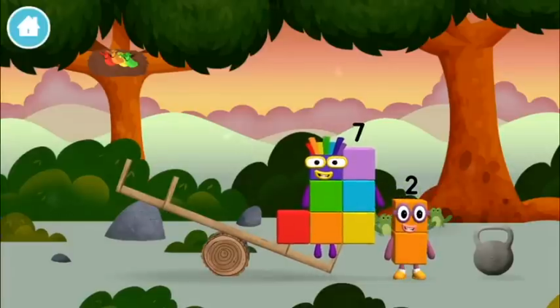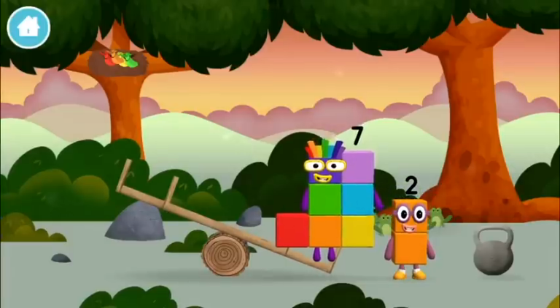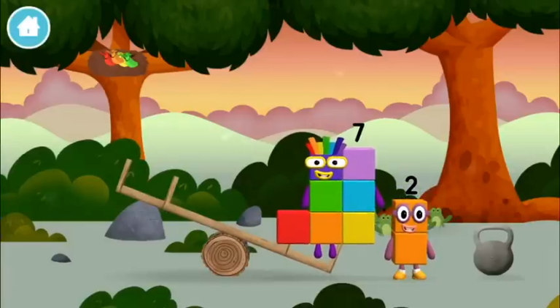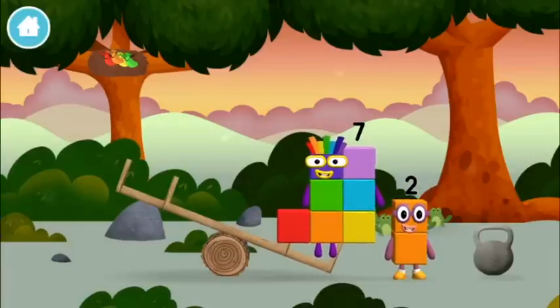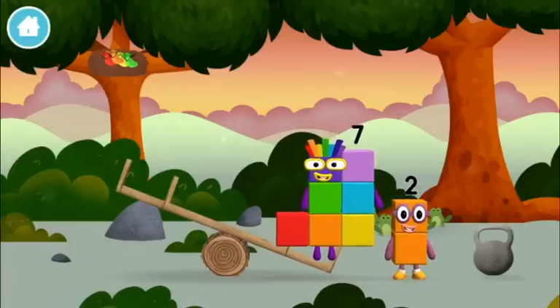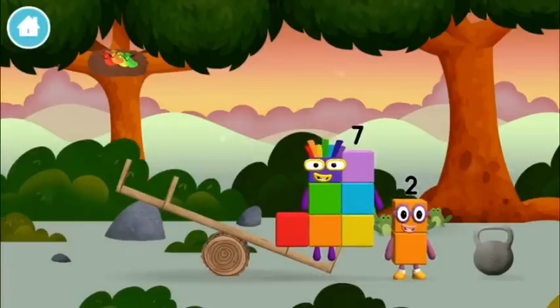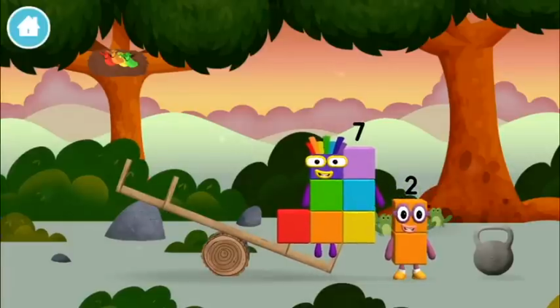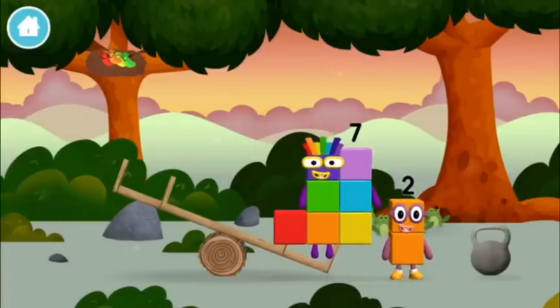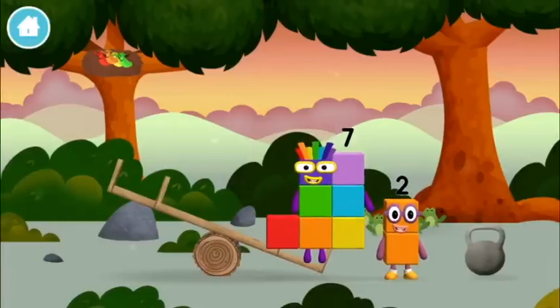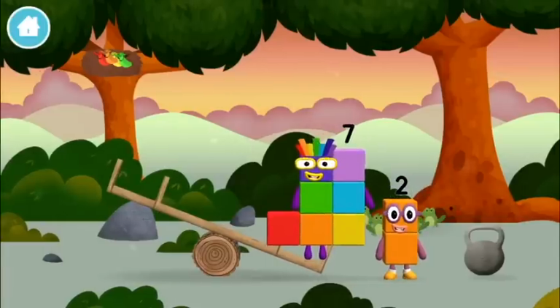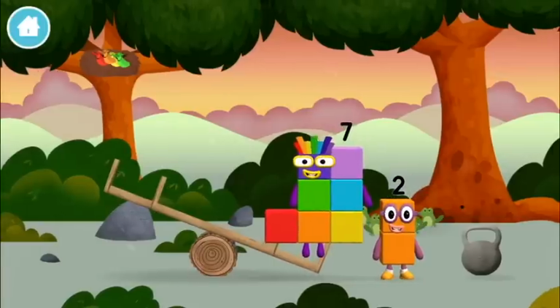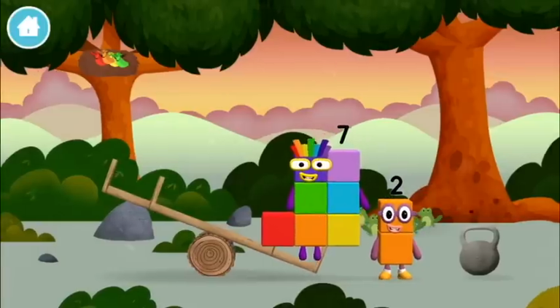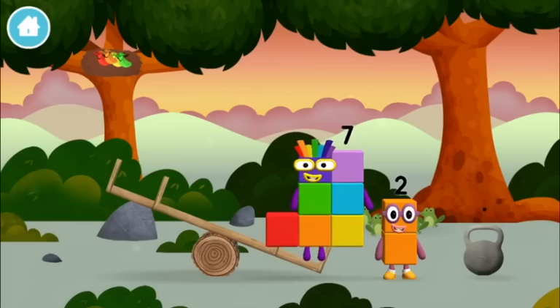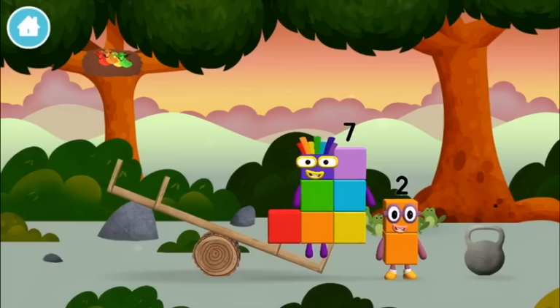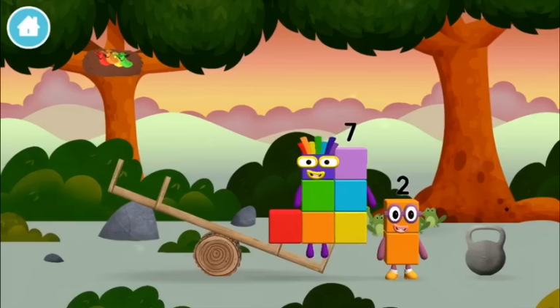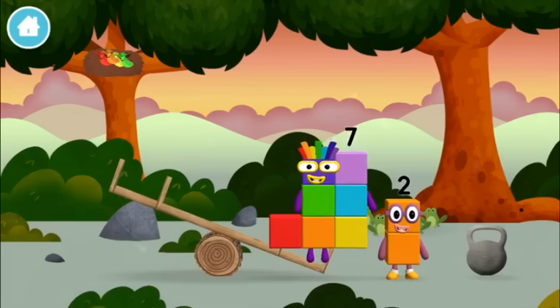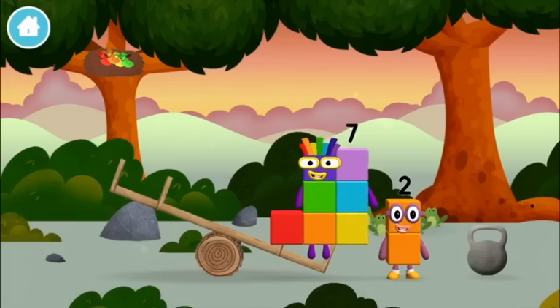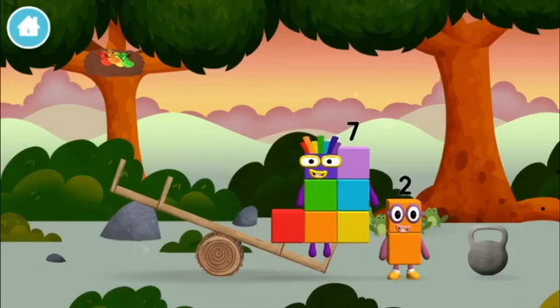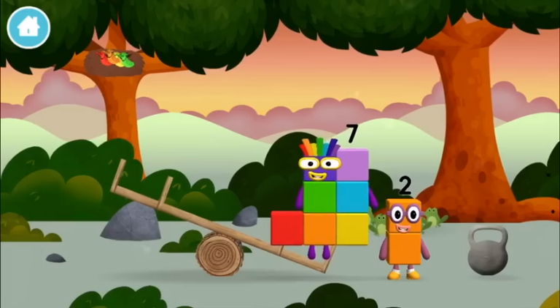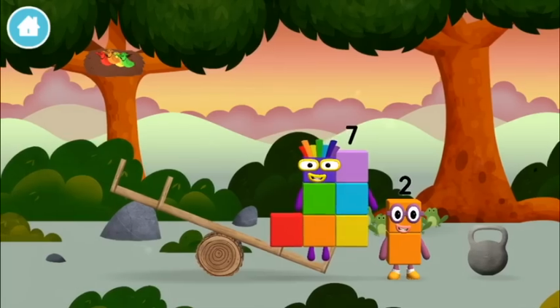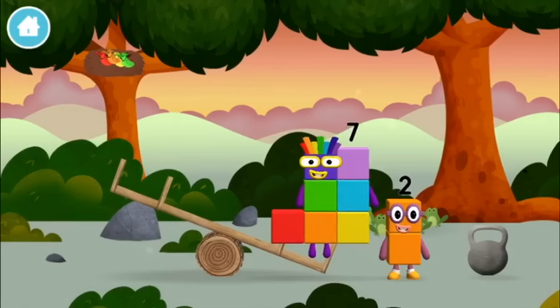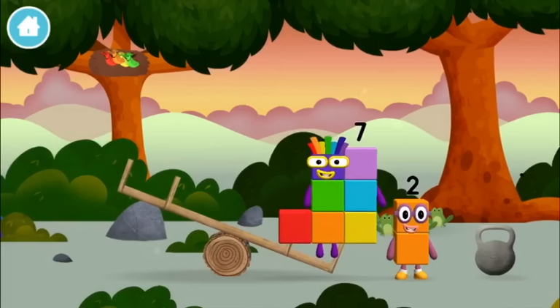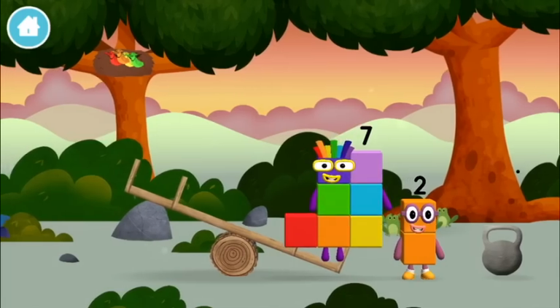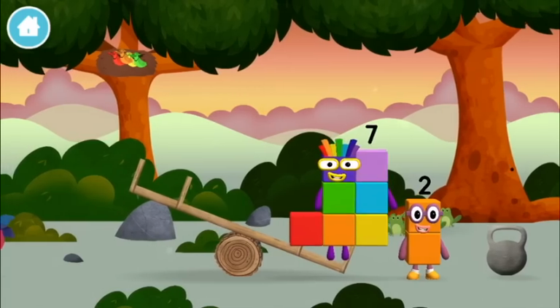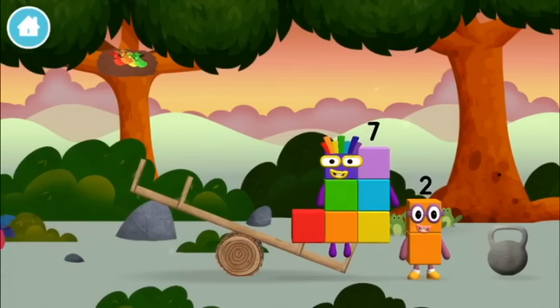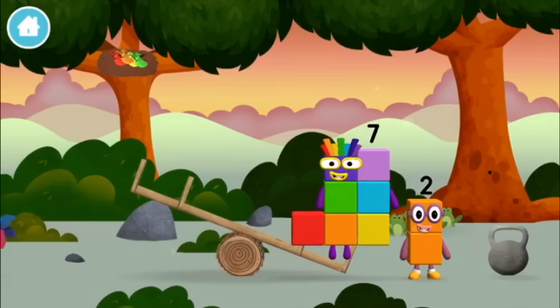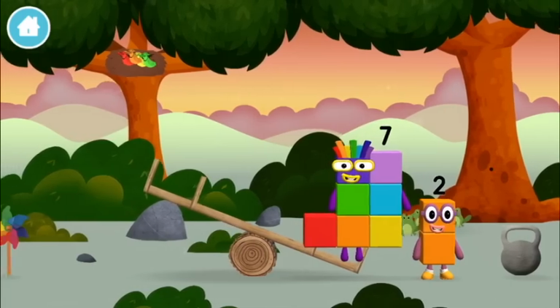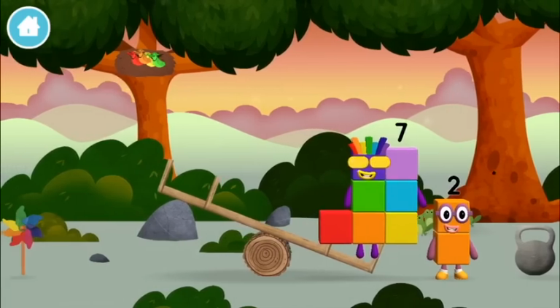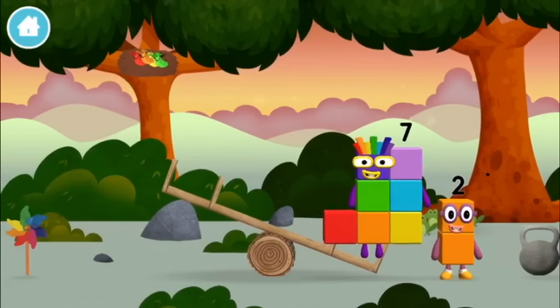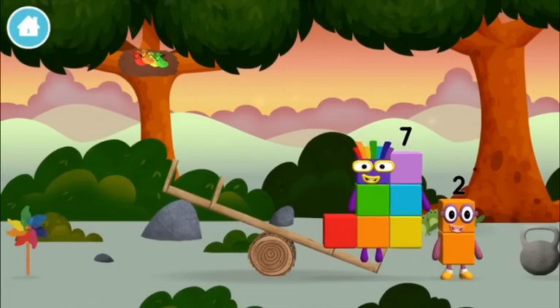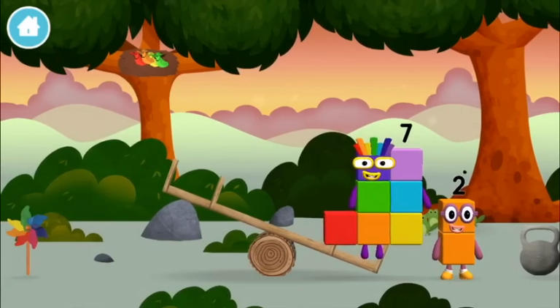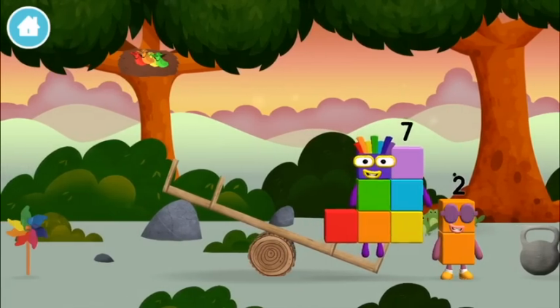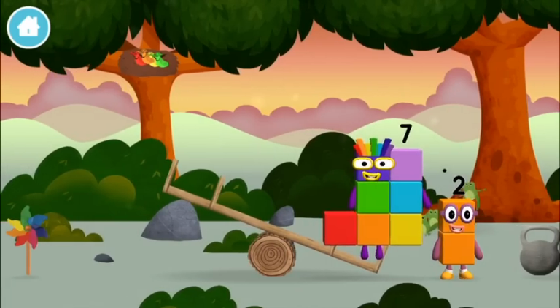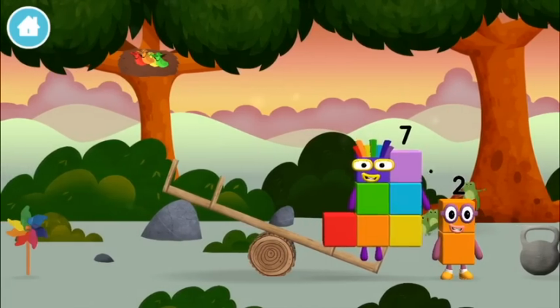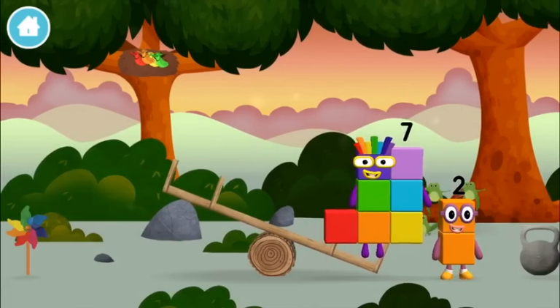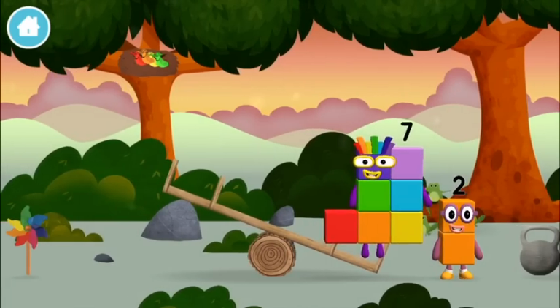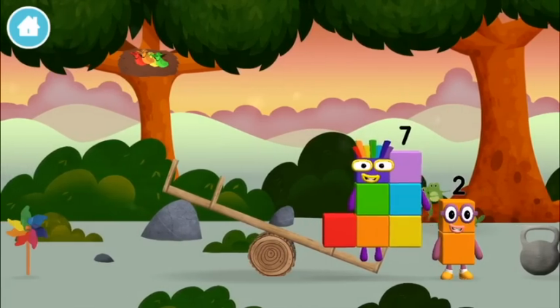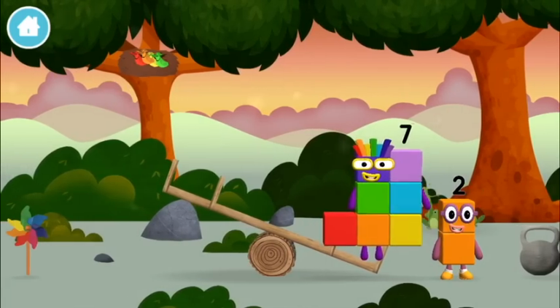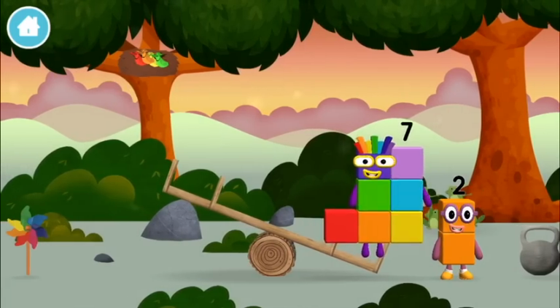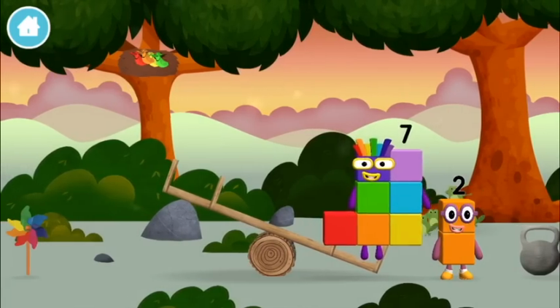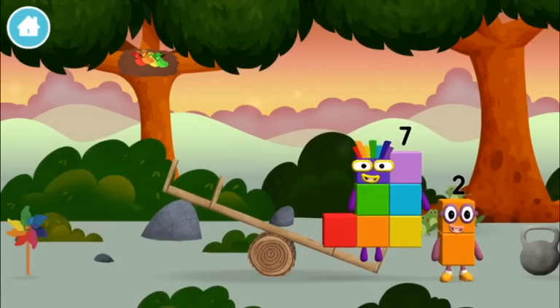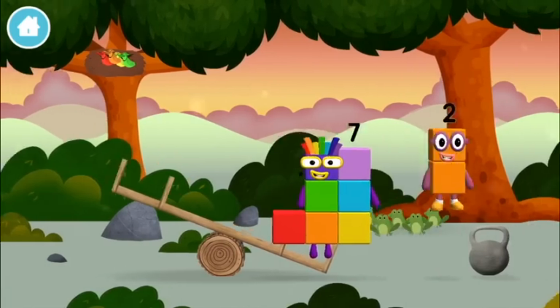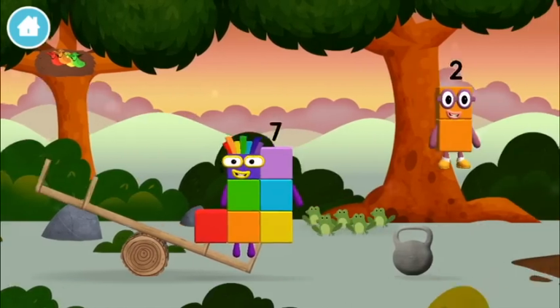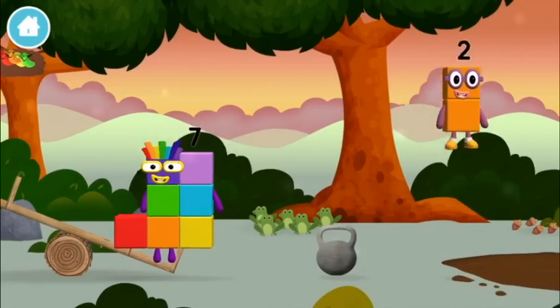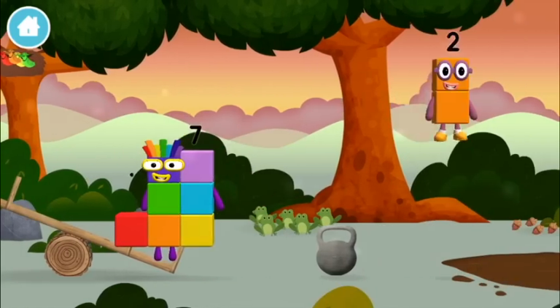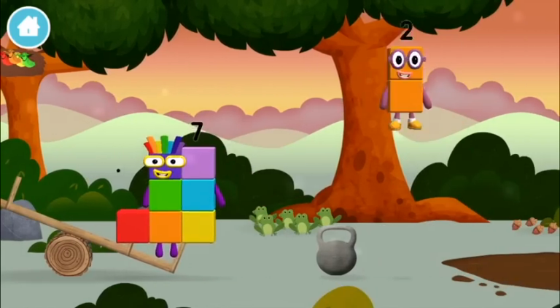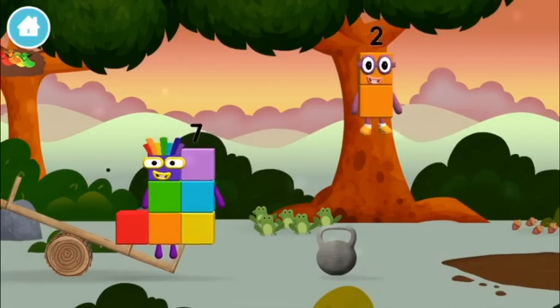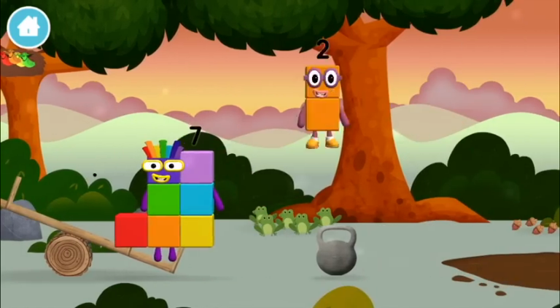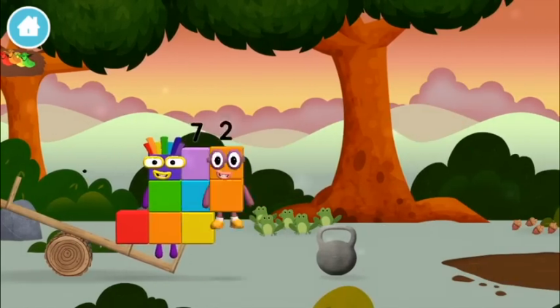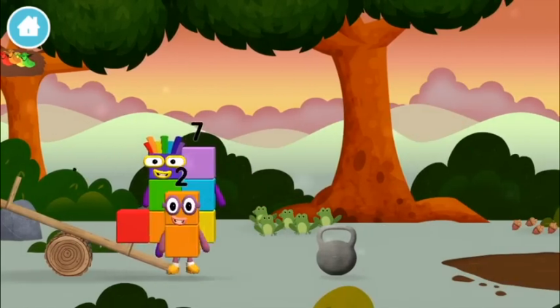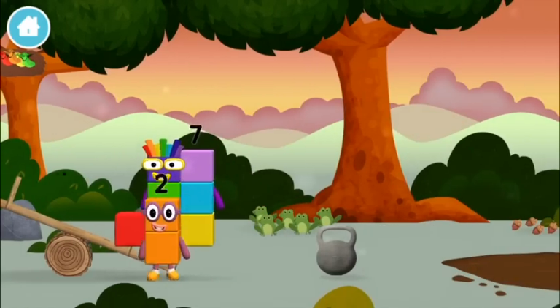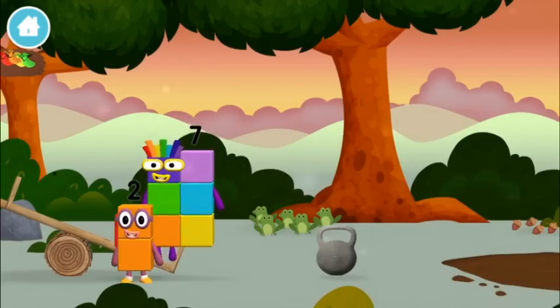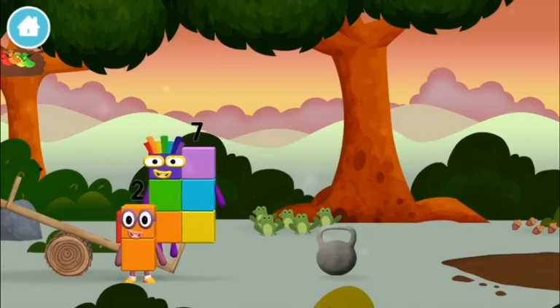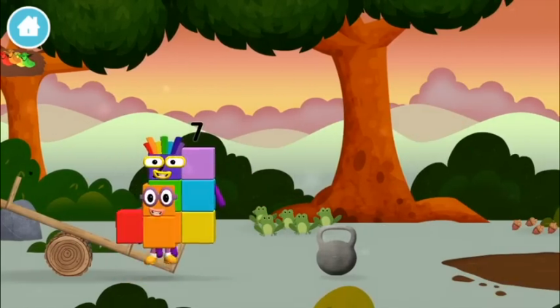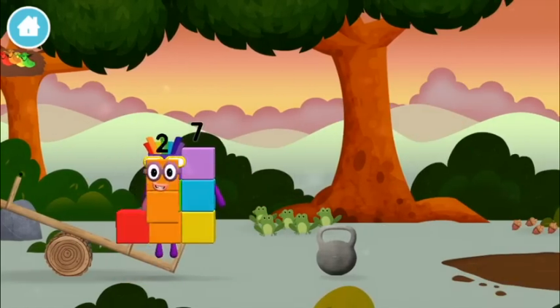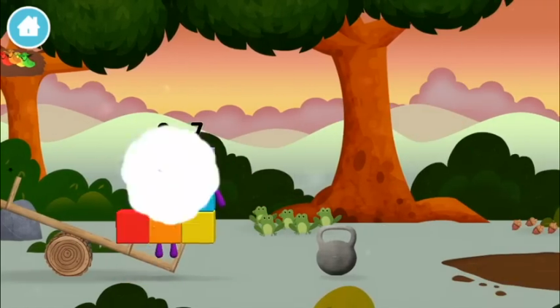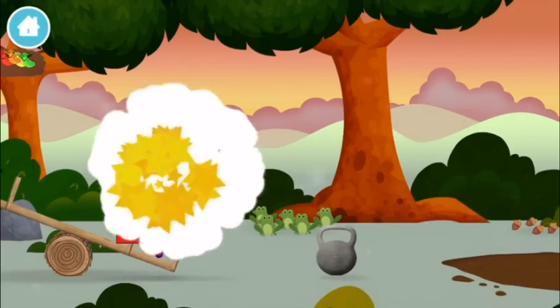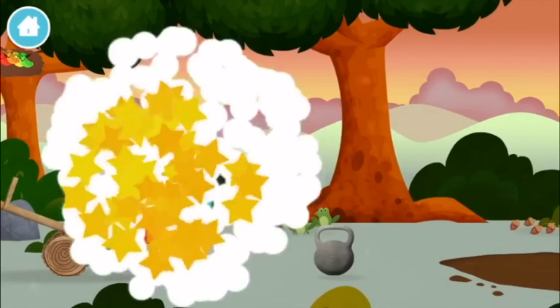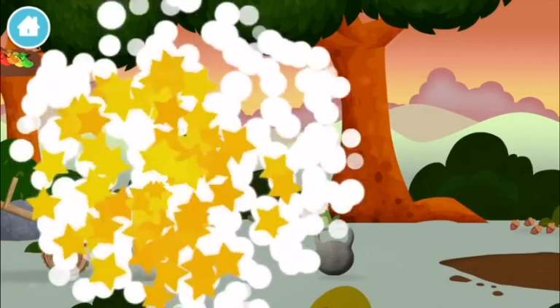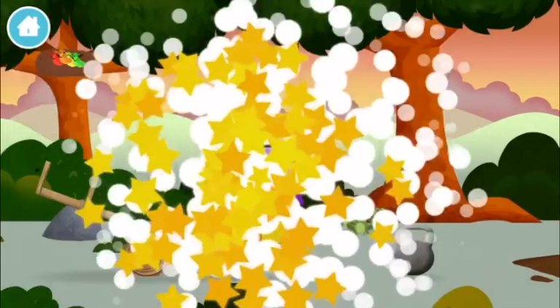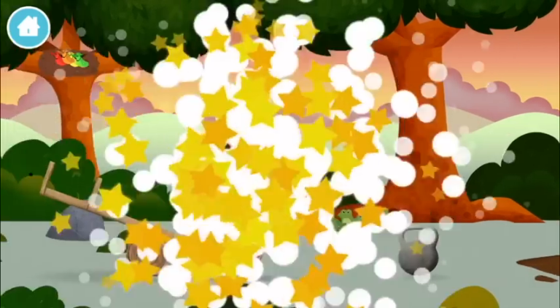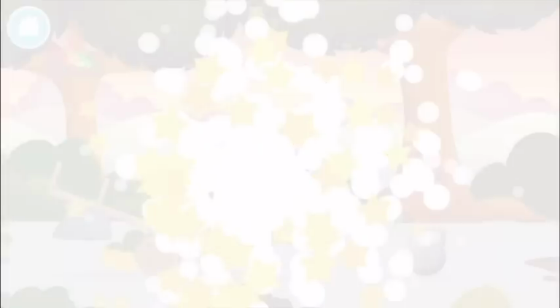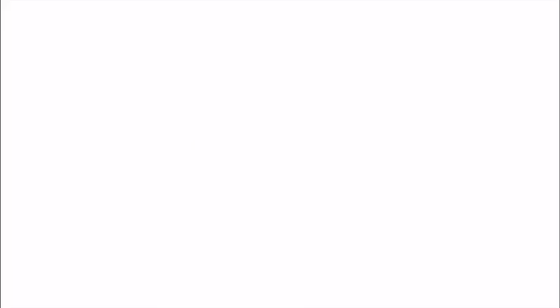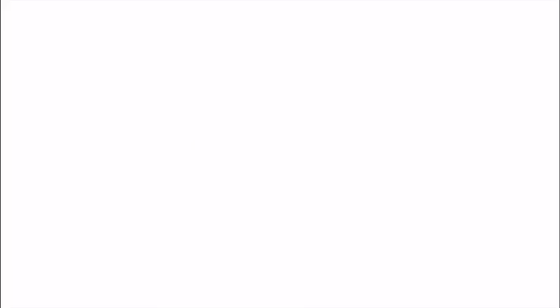Super! You made number block 9! You made a new number block!